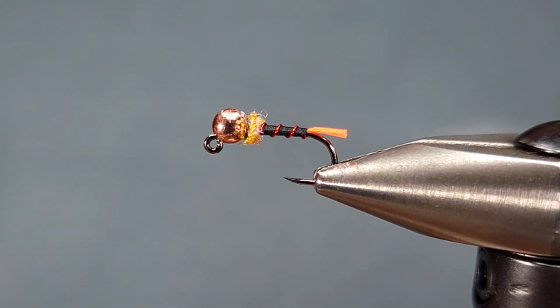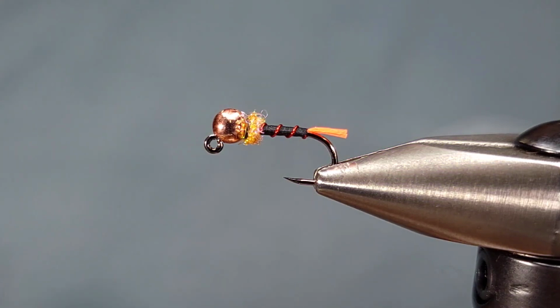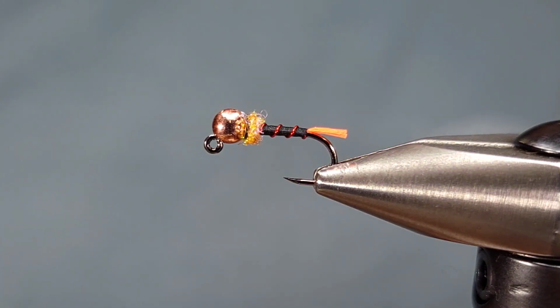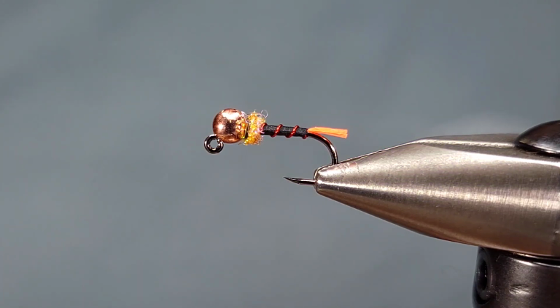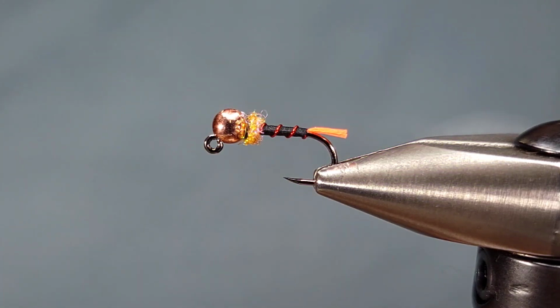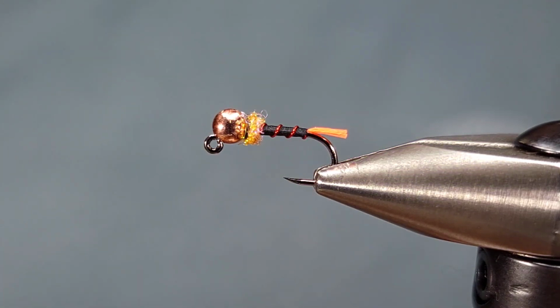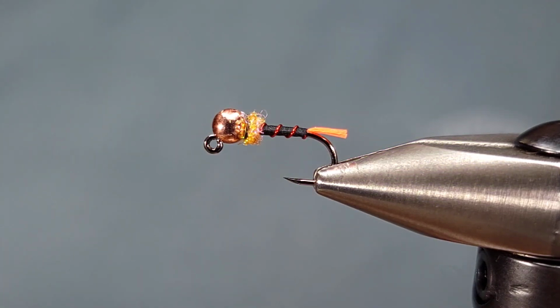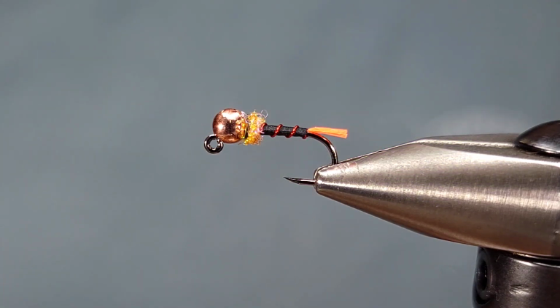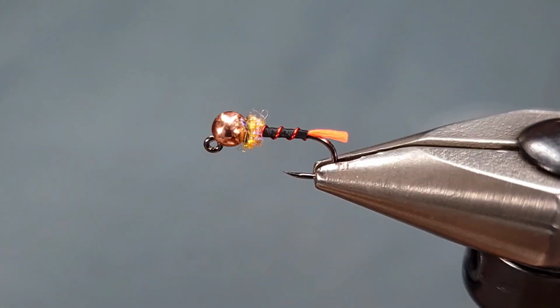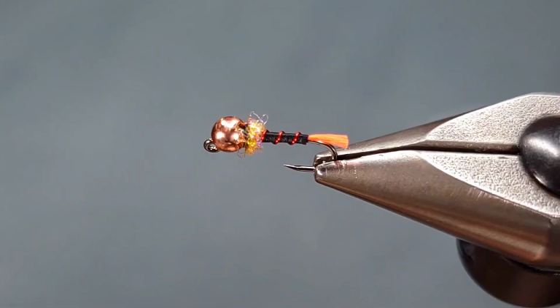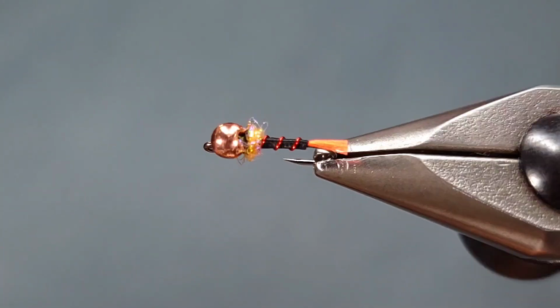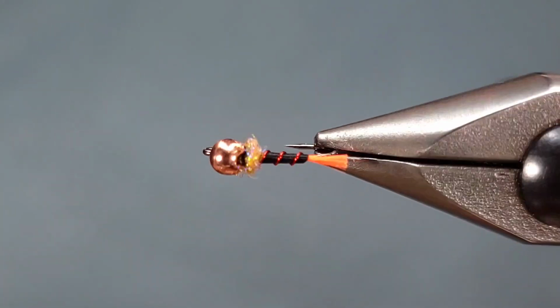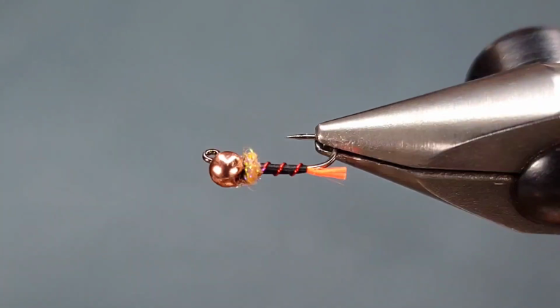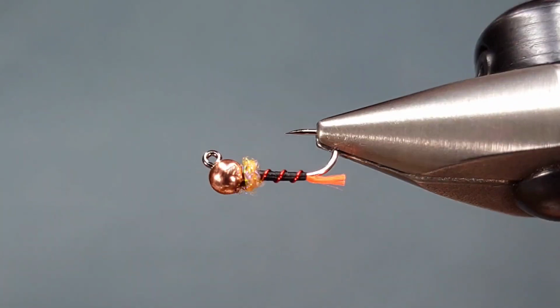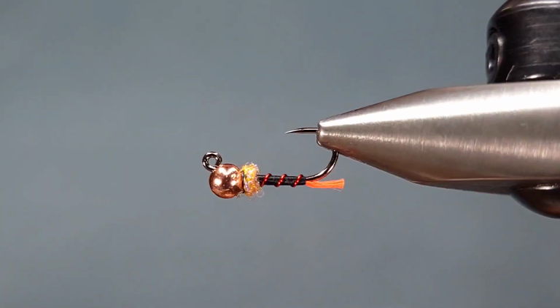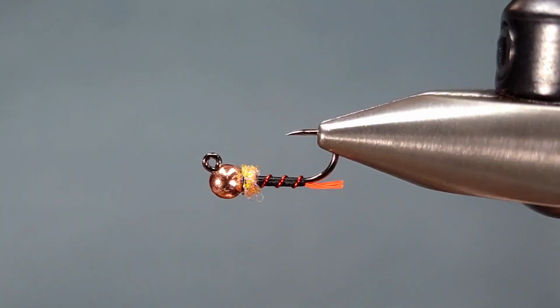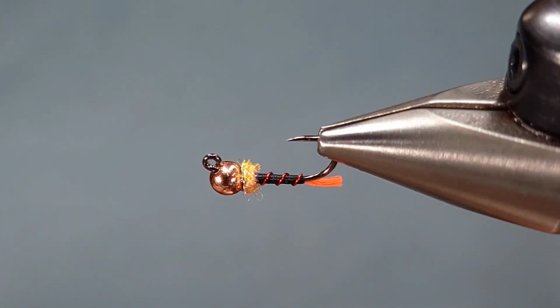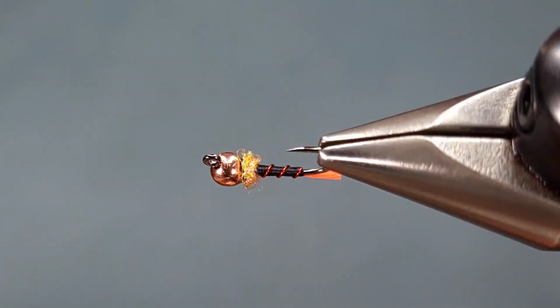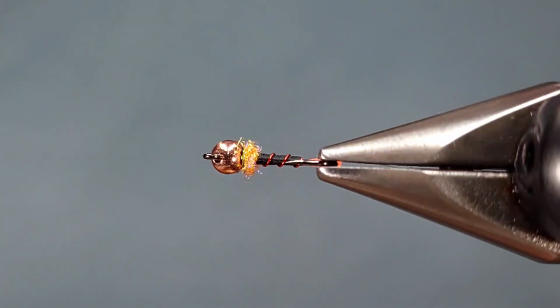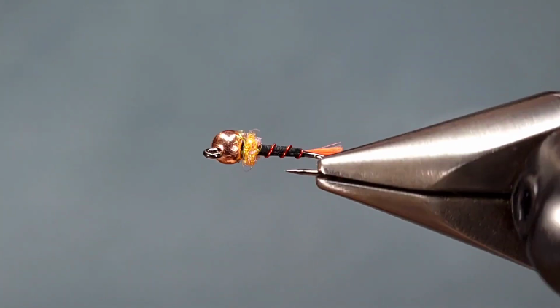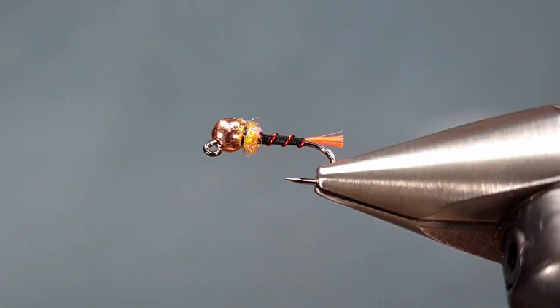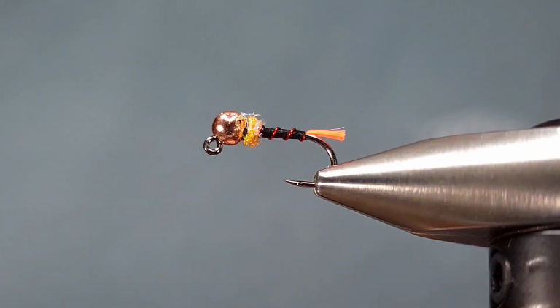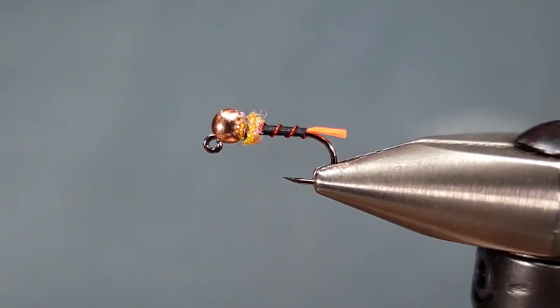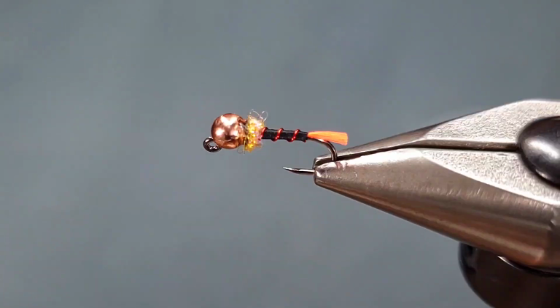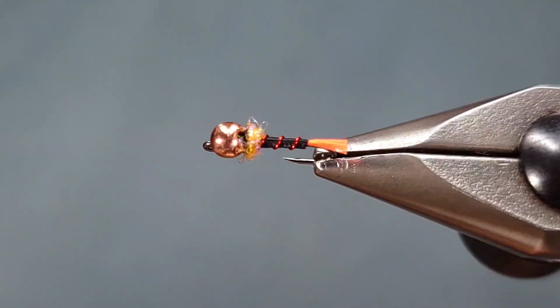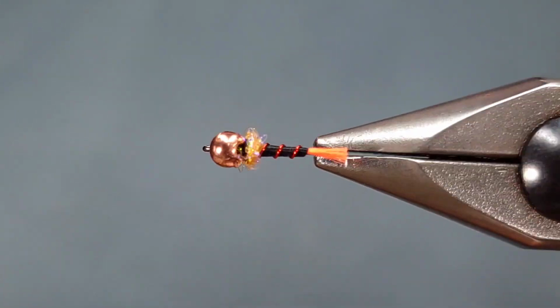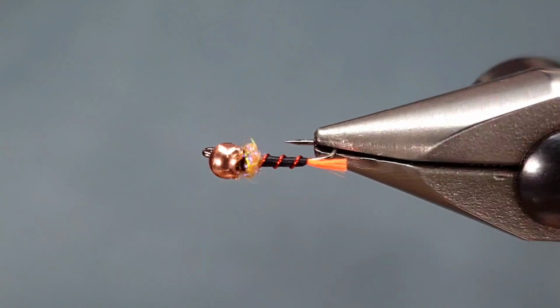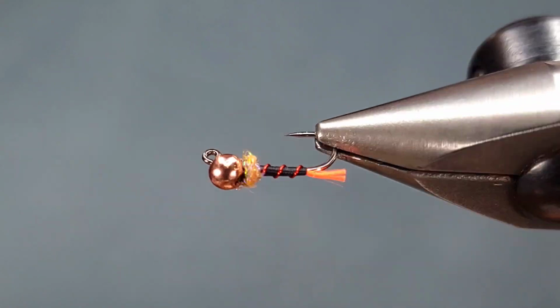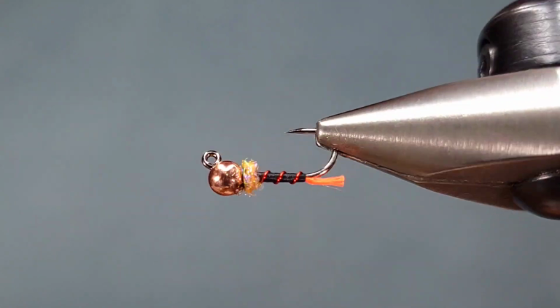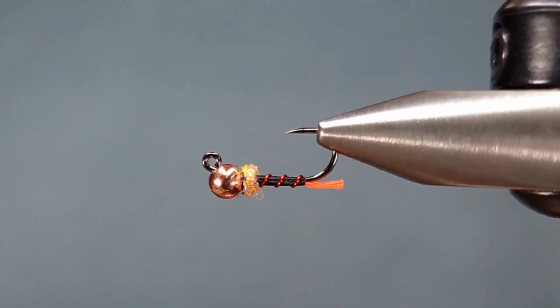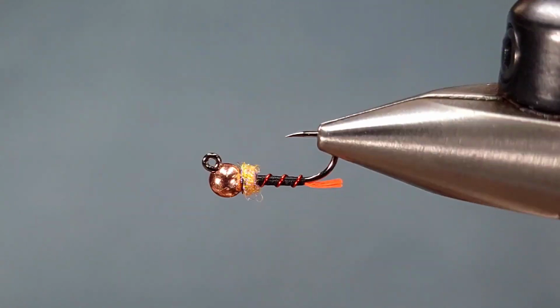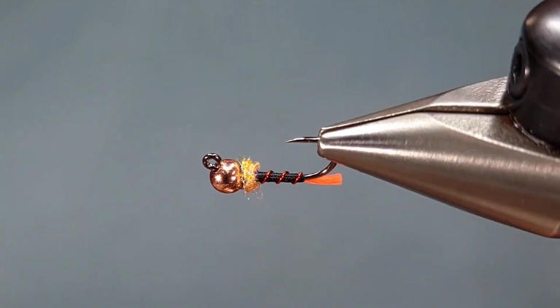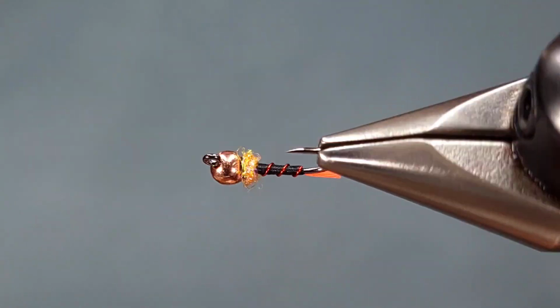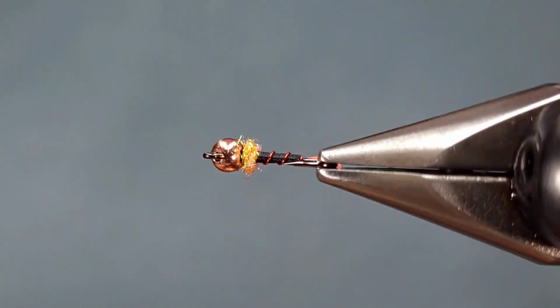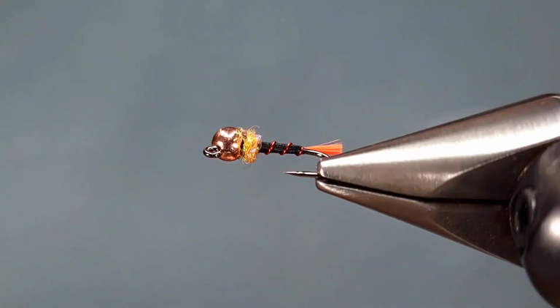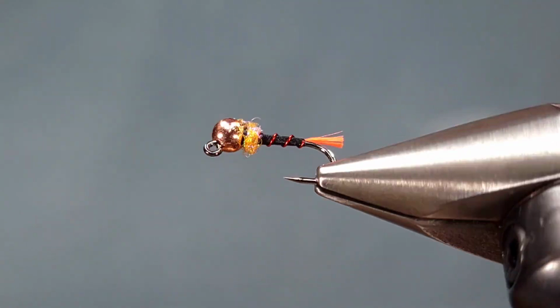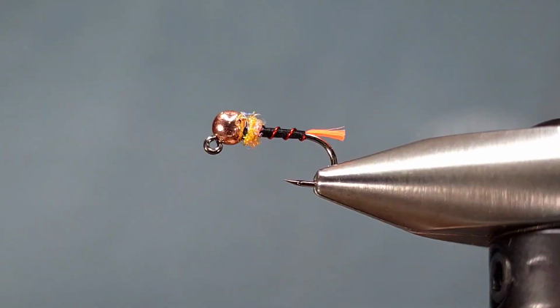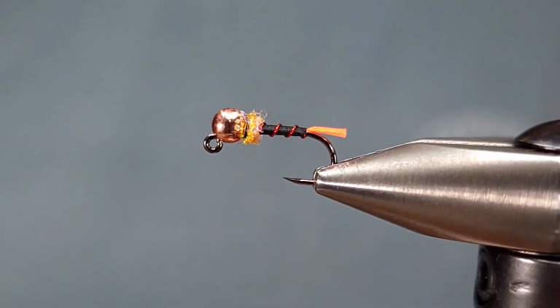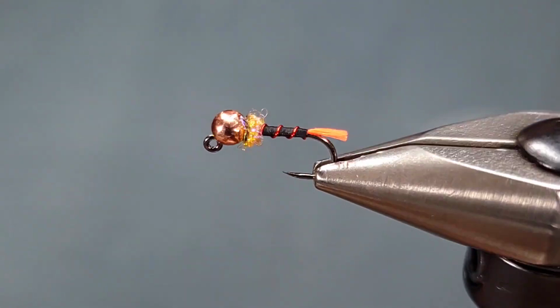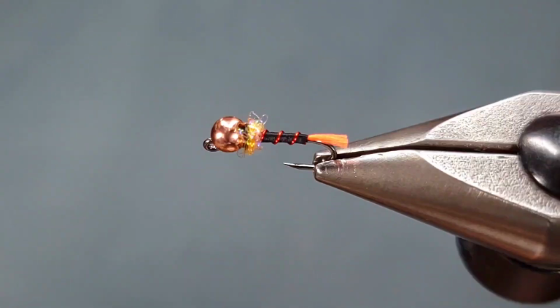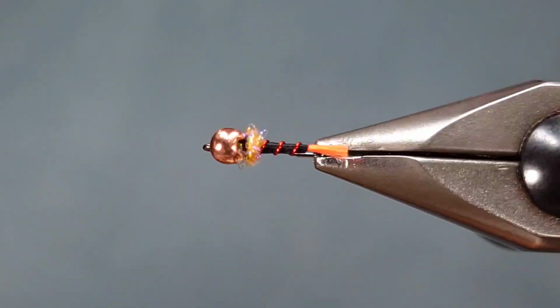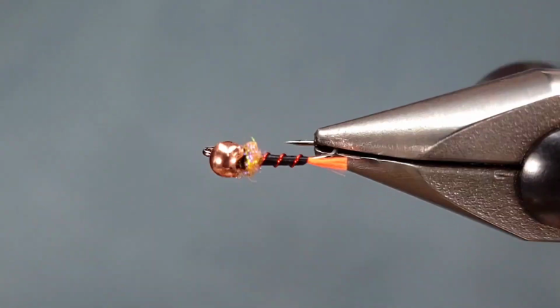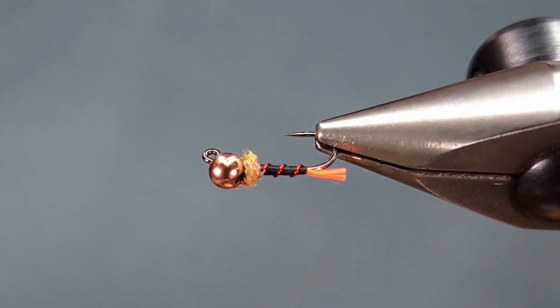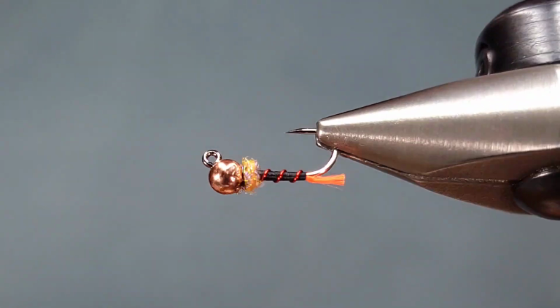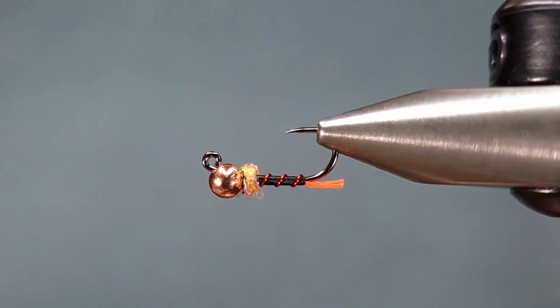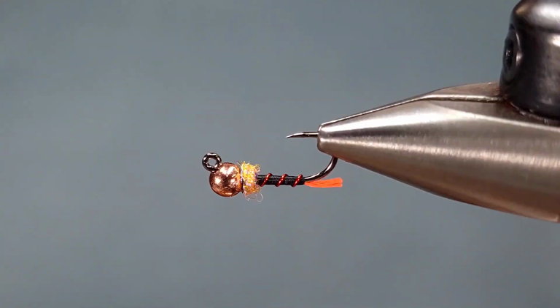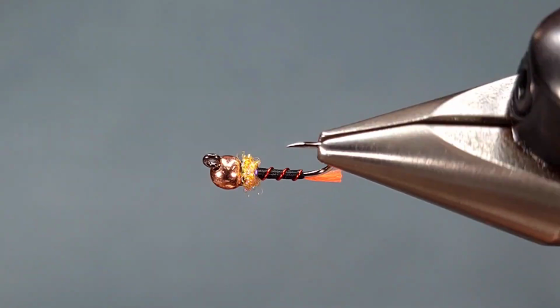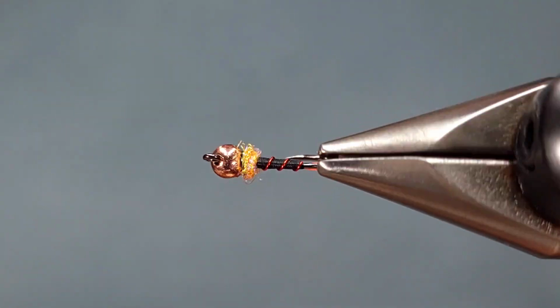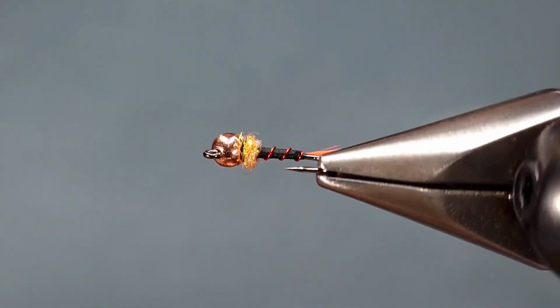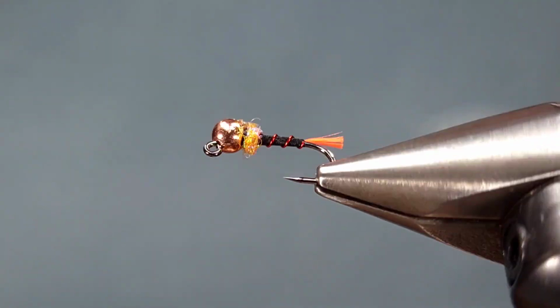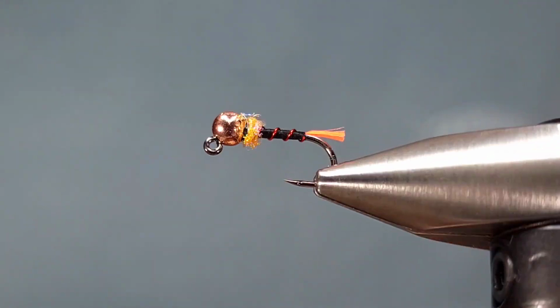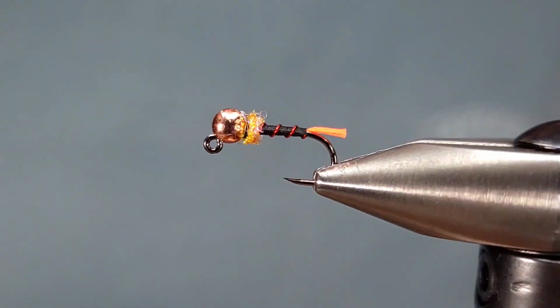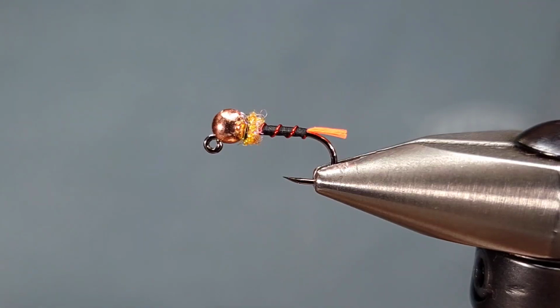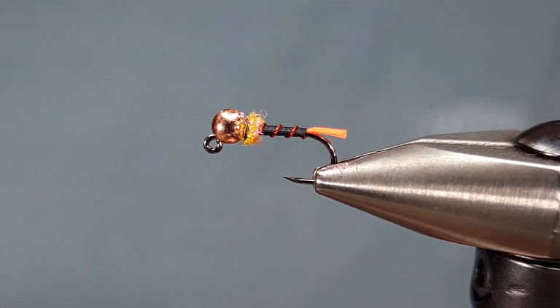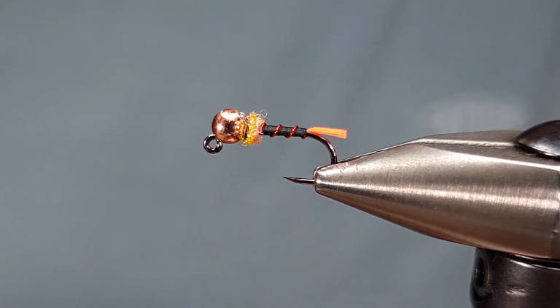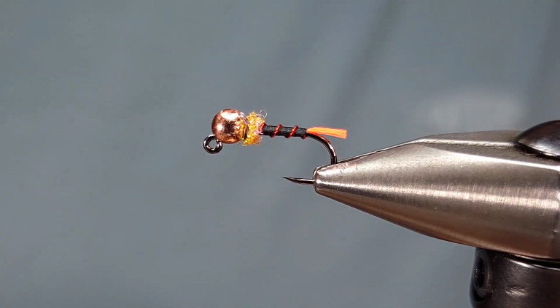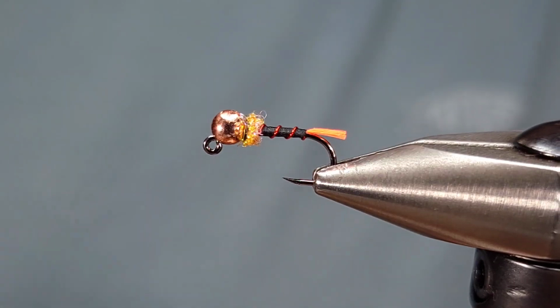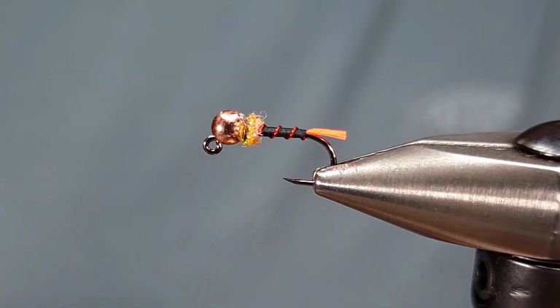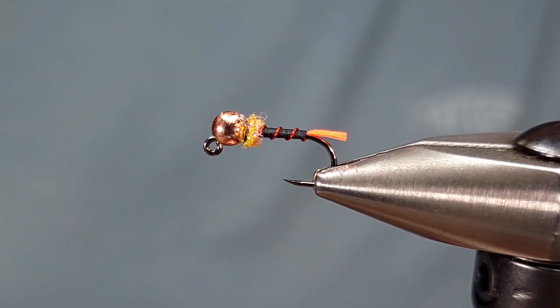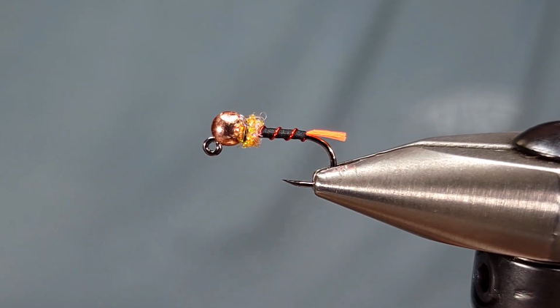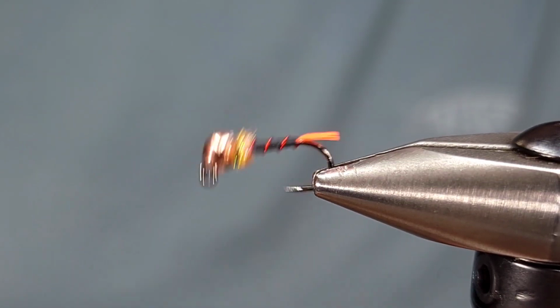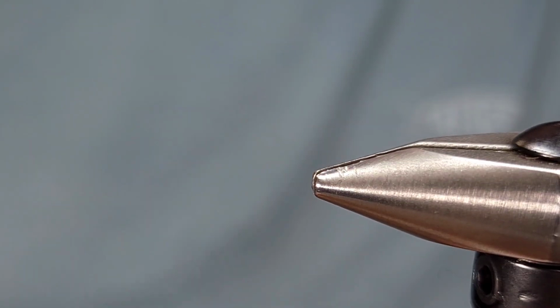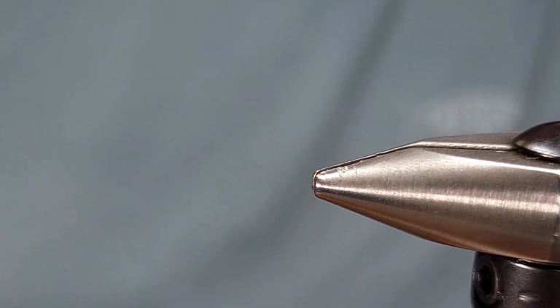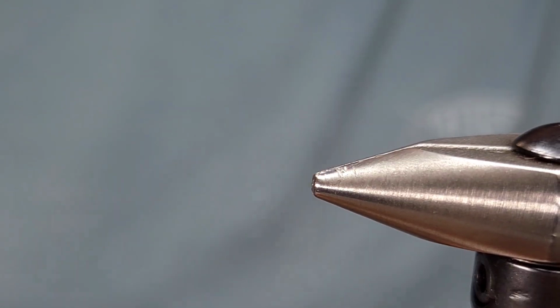But here you have it. This is a super simple fly — the thread blowtorch. Tie them up, fish them, let me know what you think.